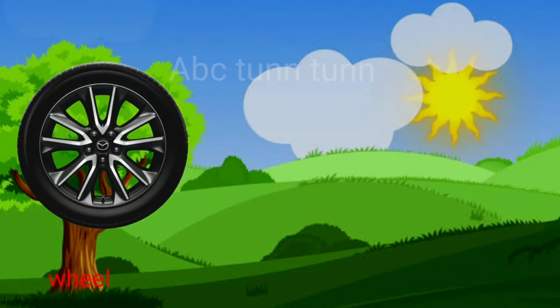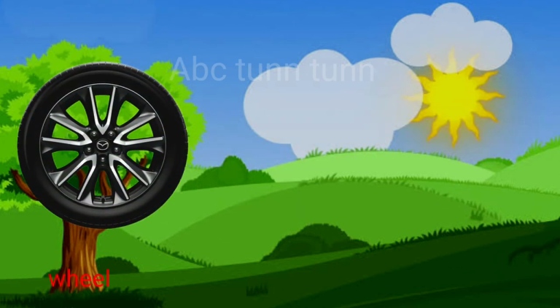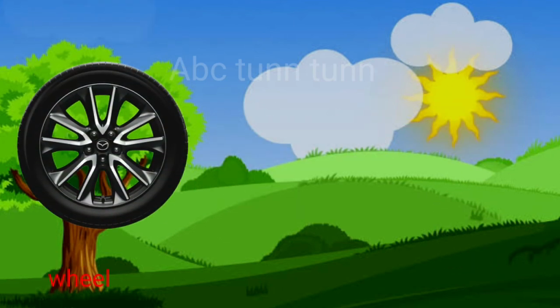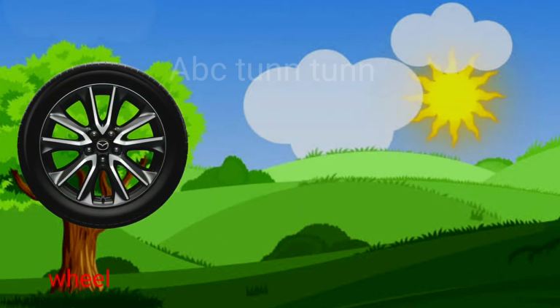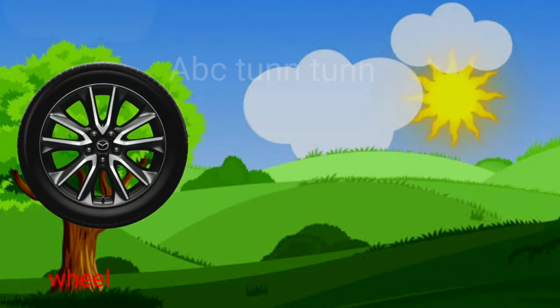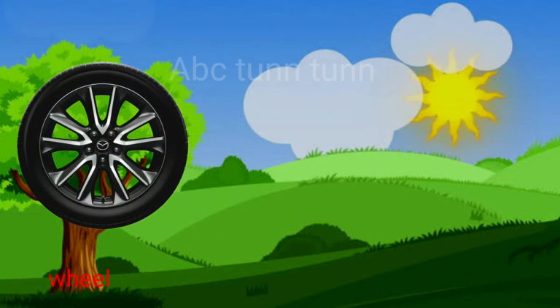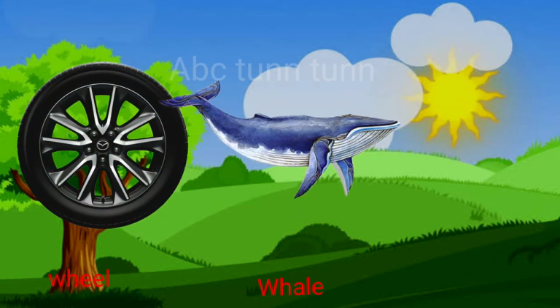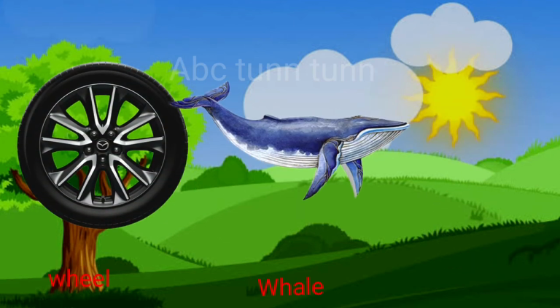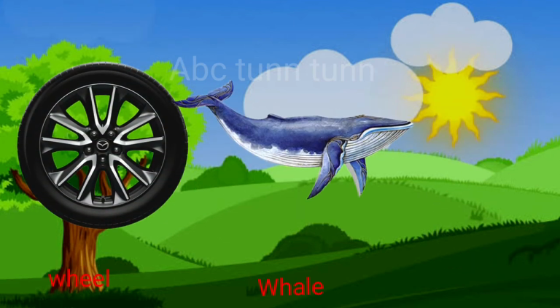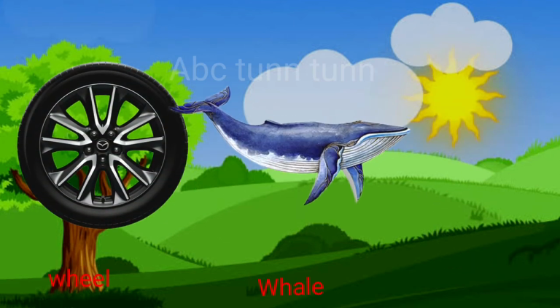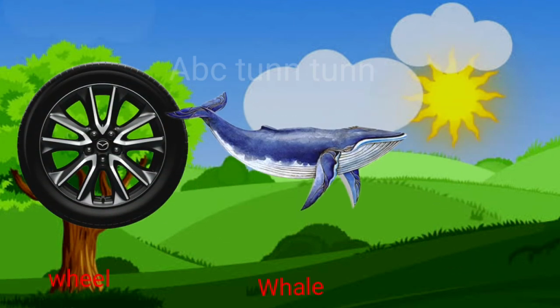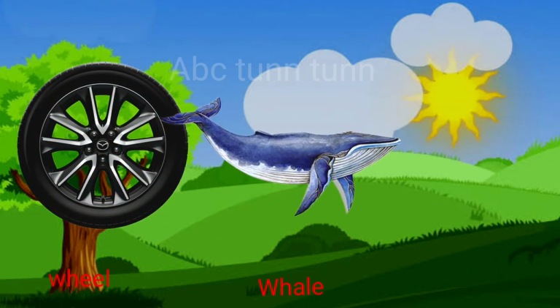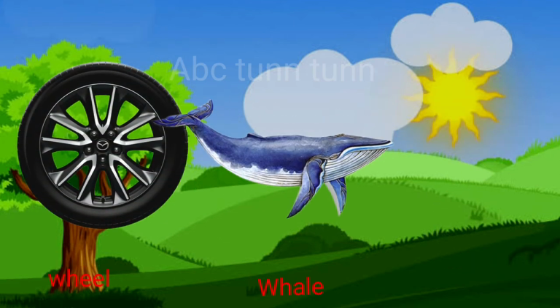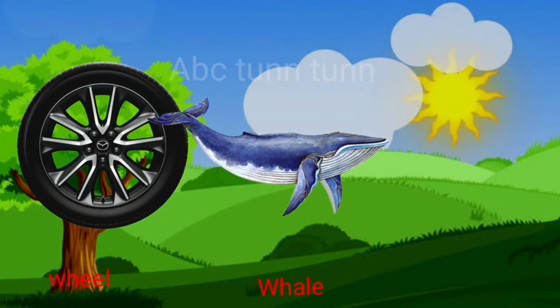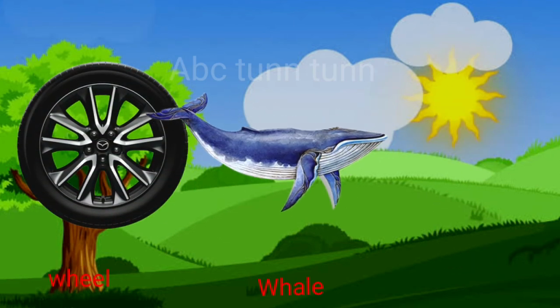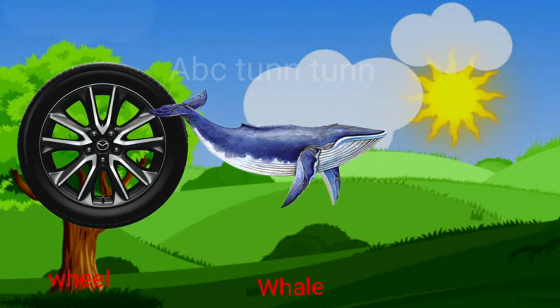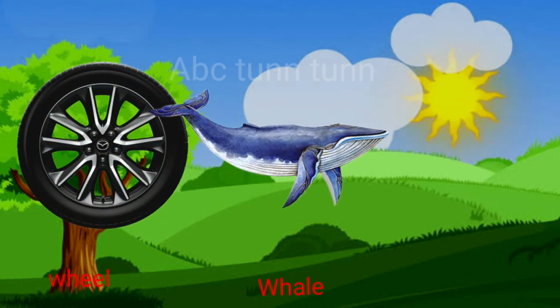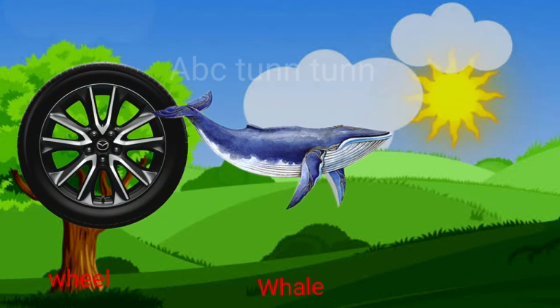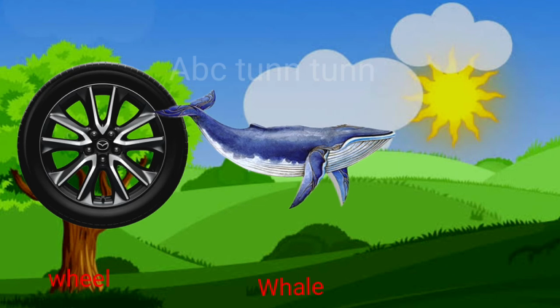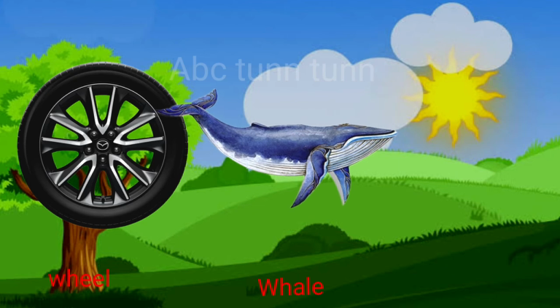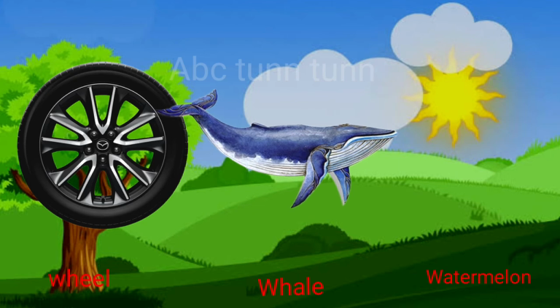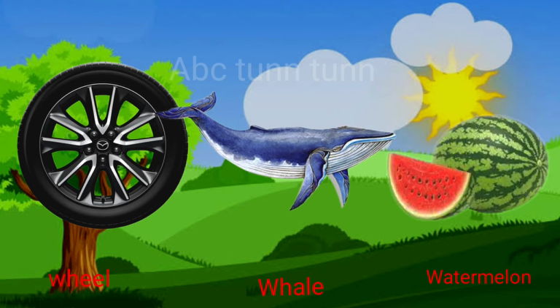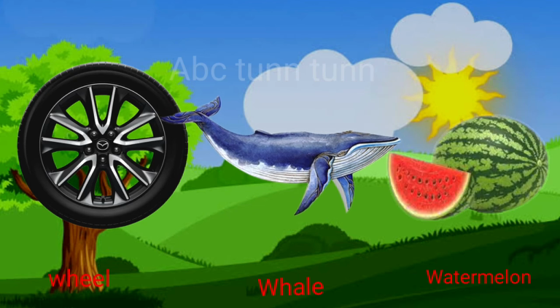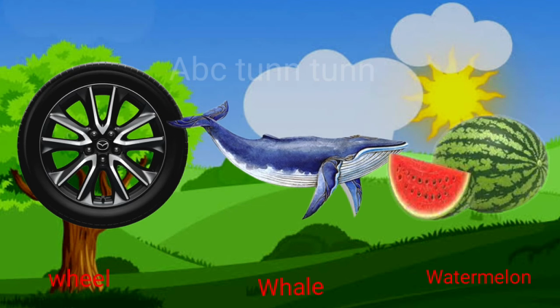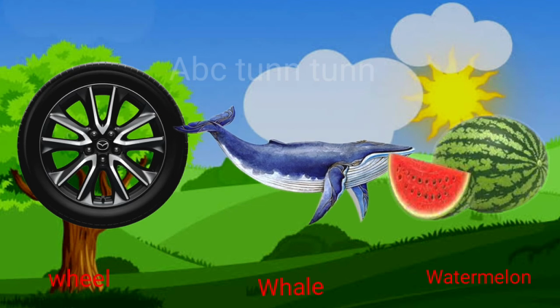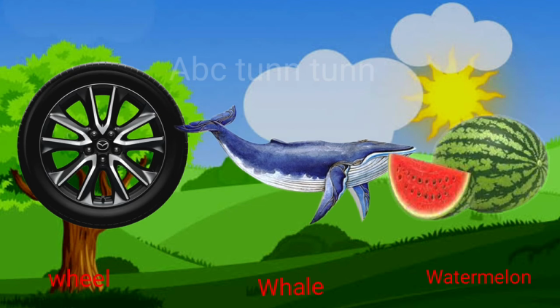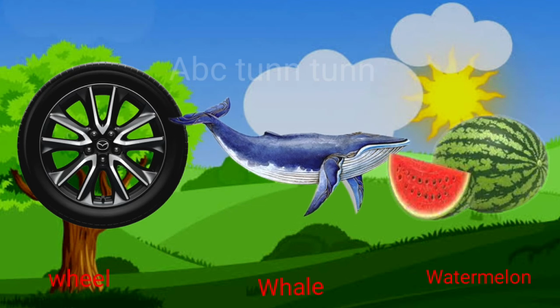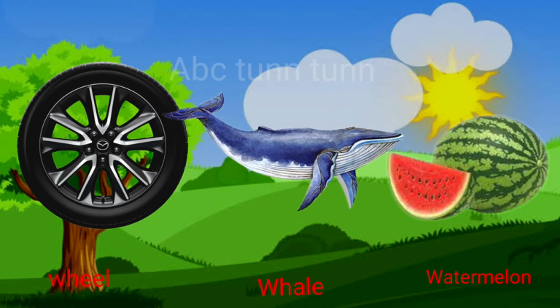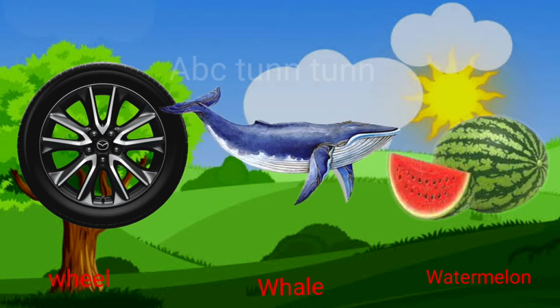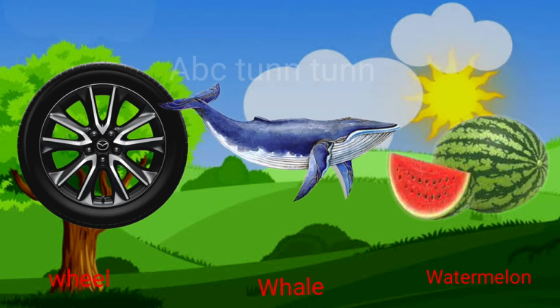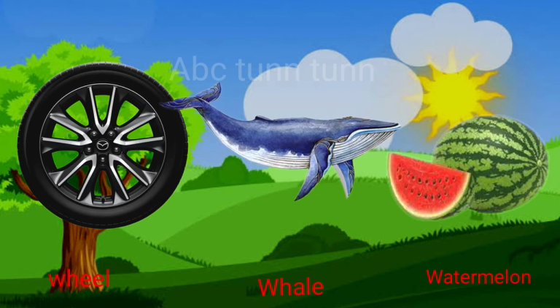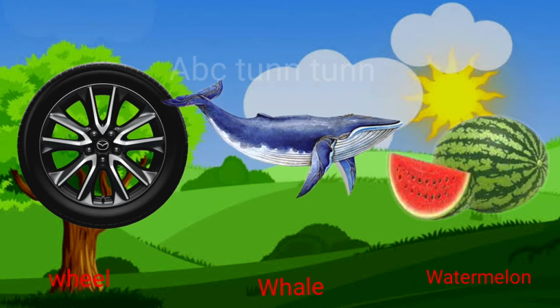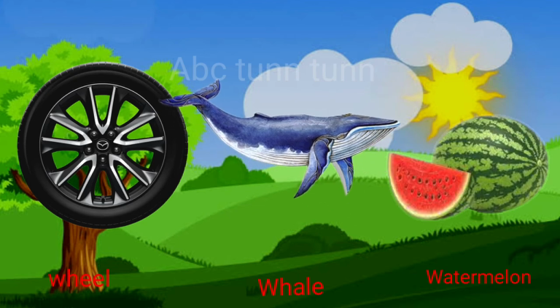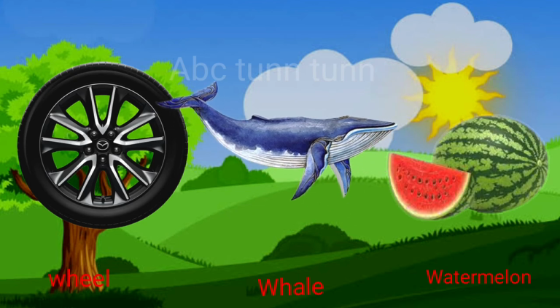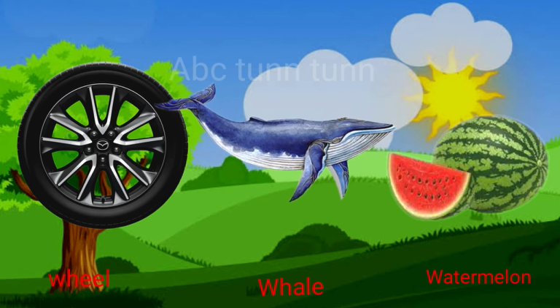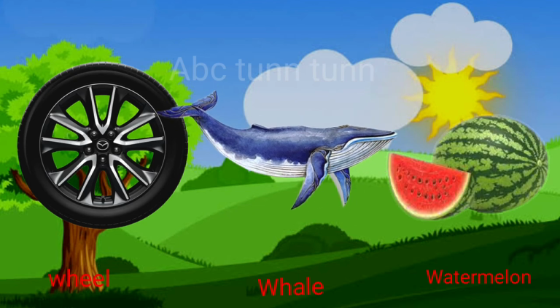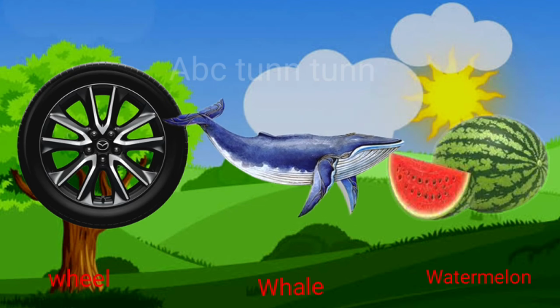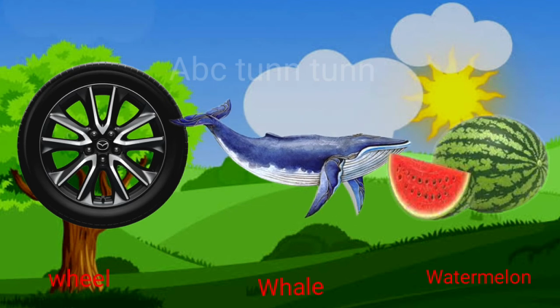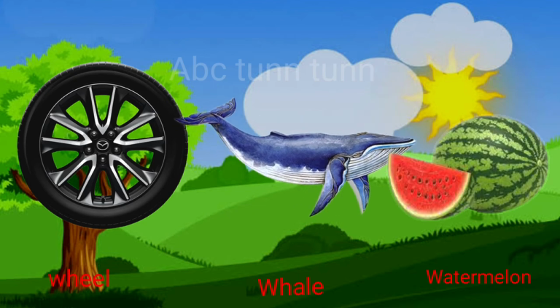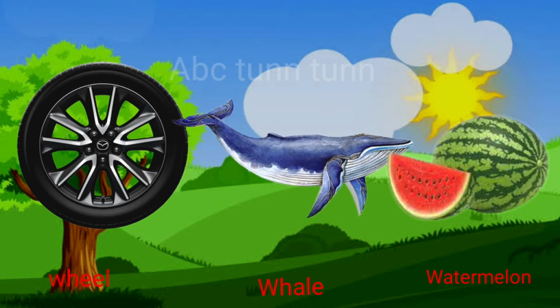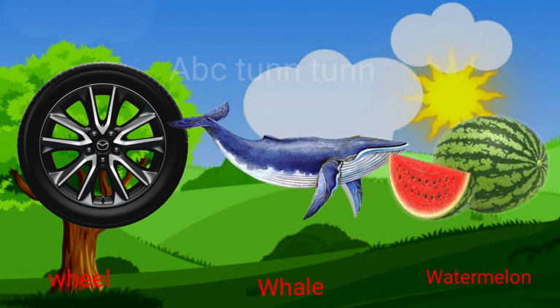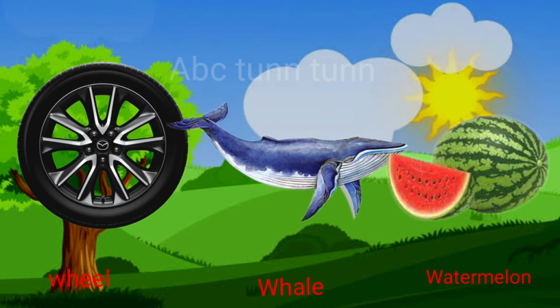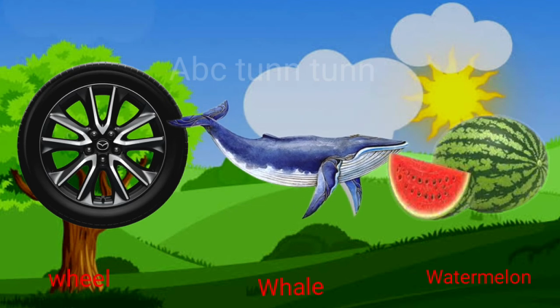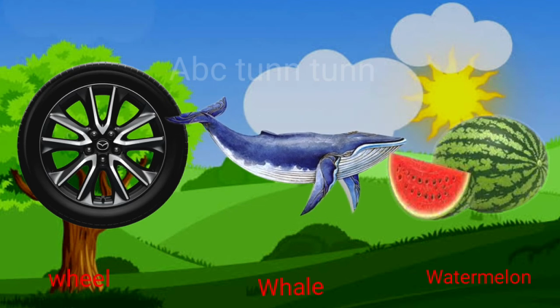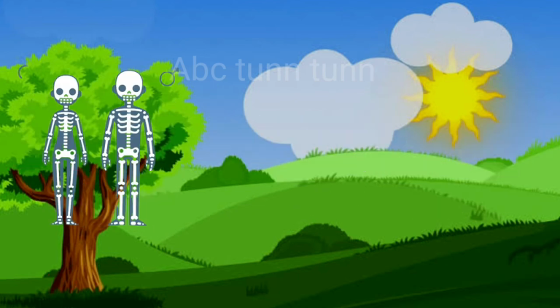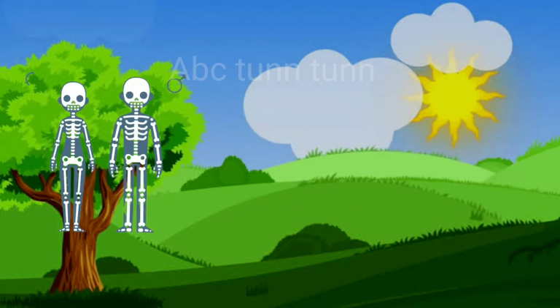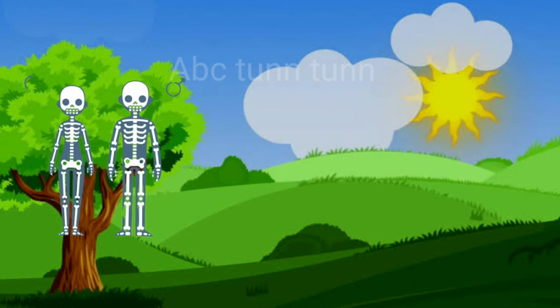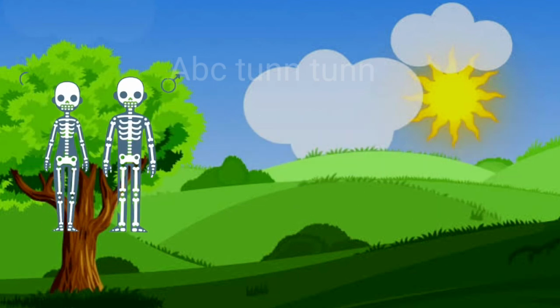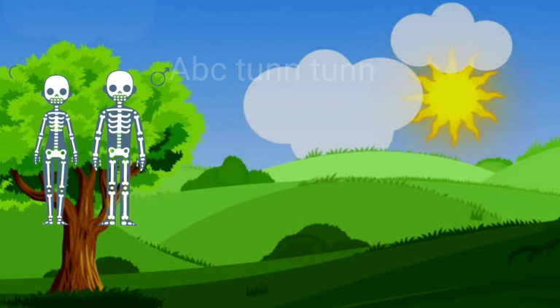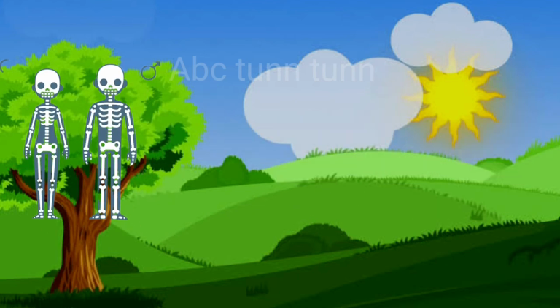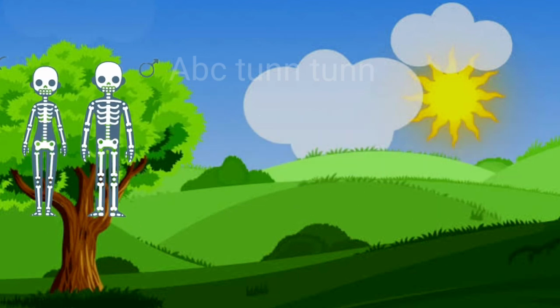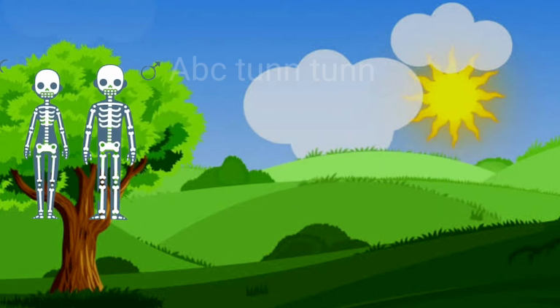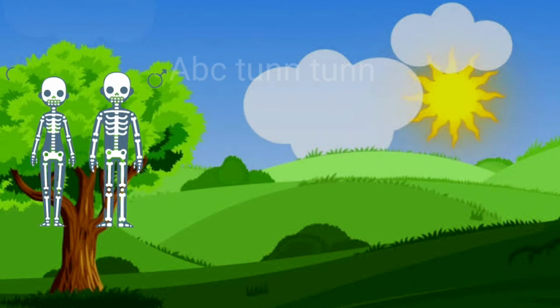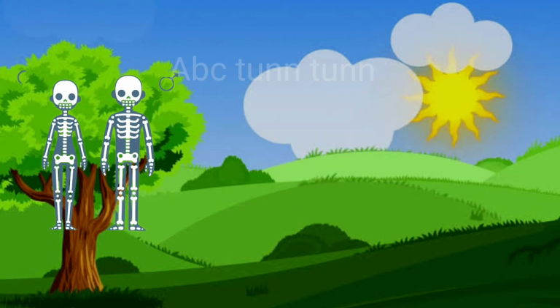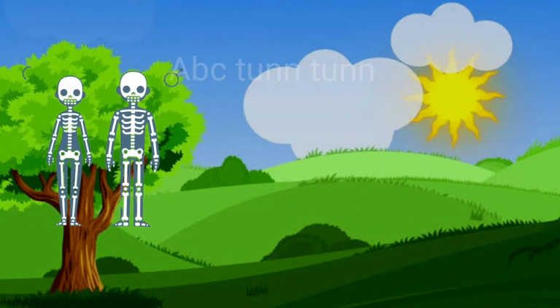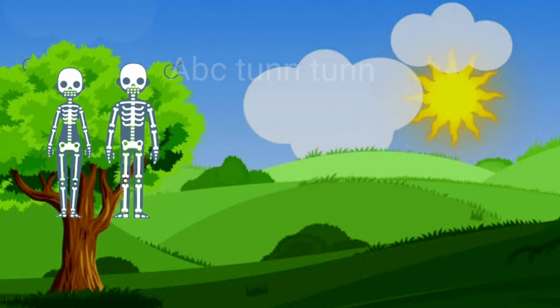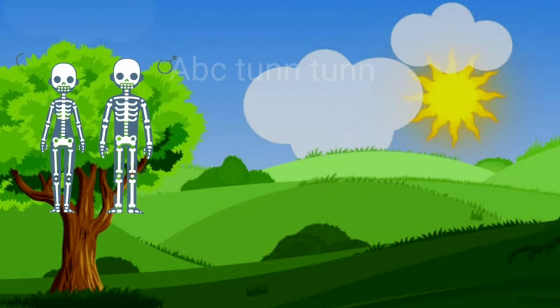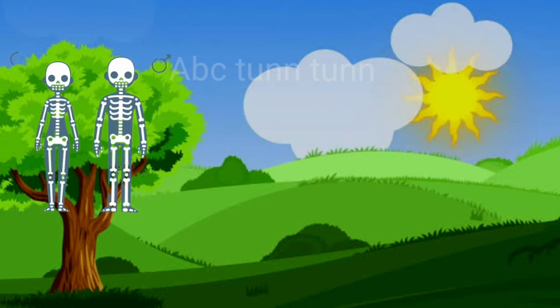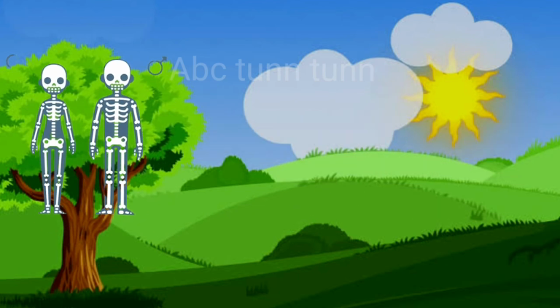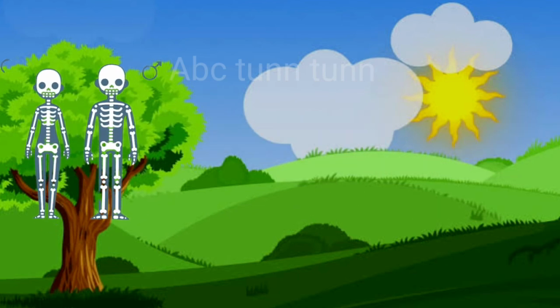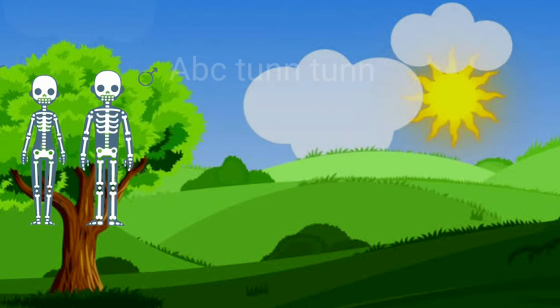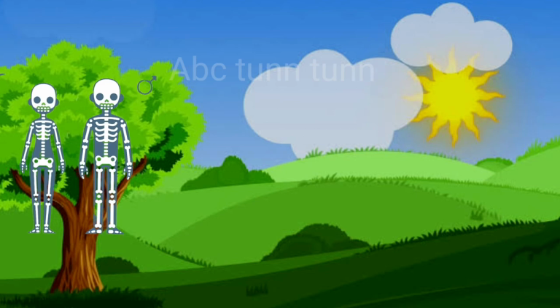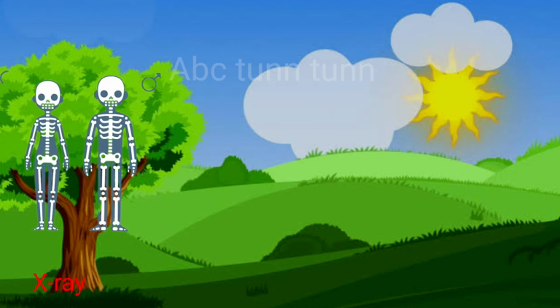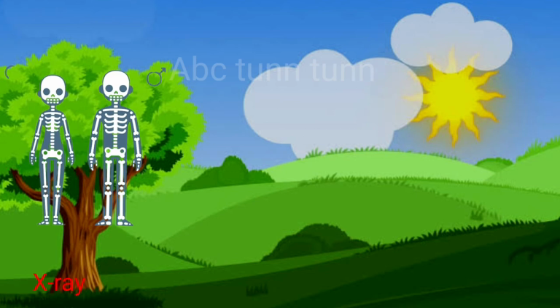W is for wheels. W is for whale. W is for watermelon. Wah!